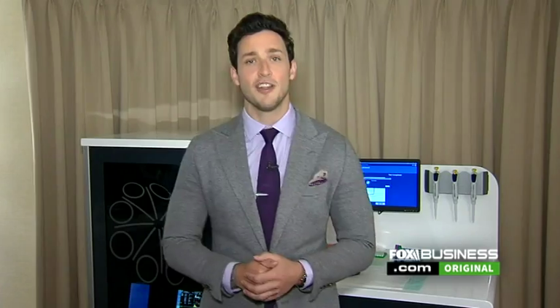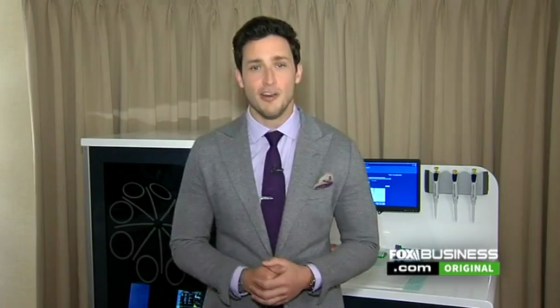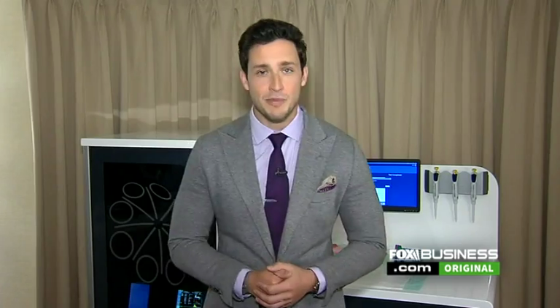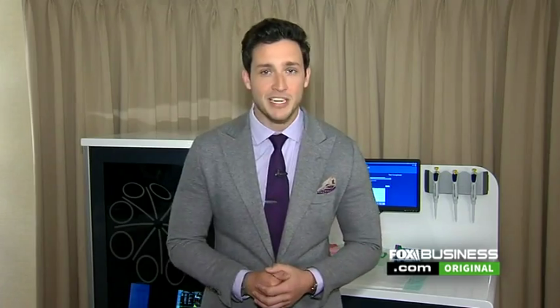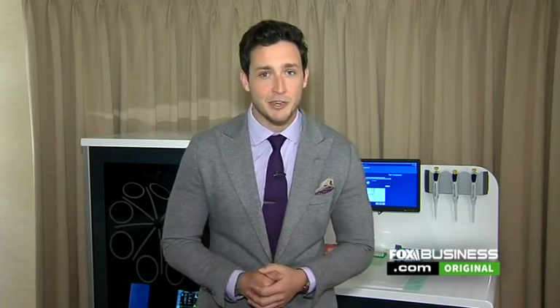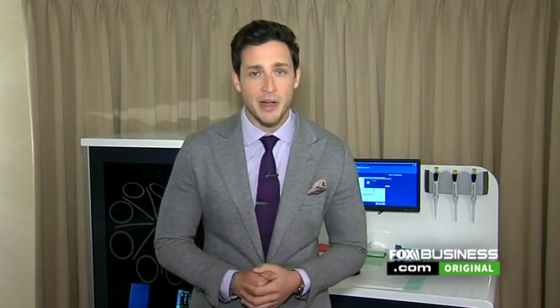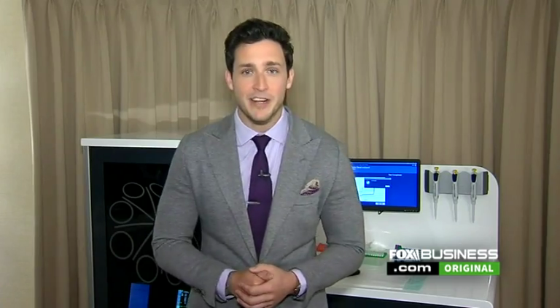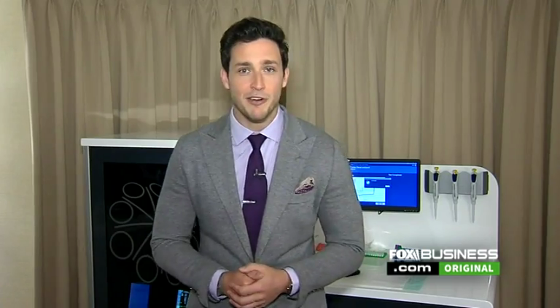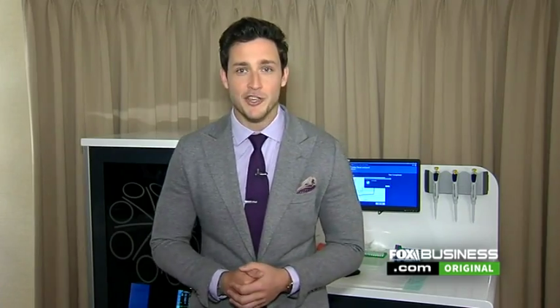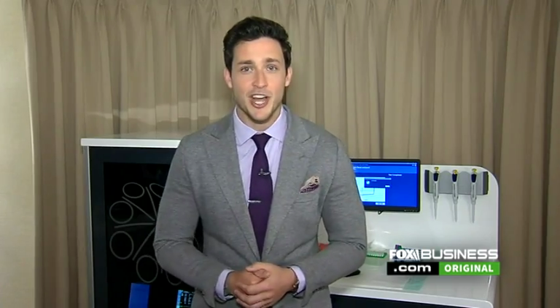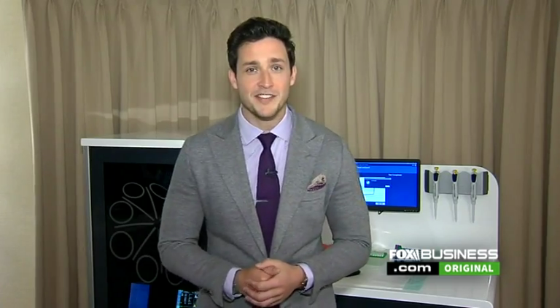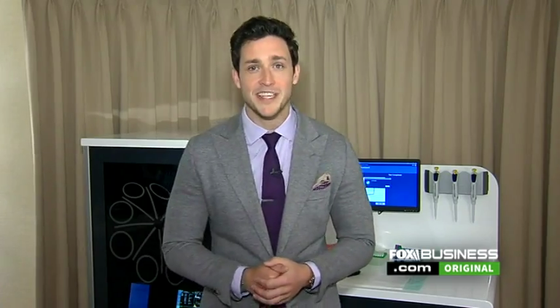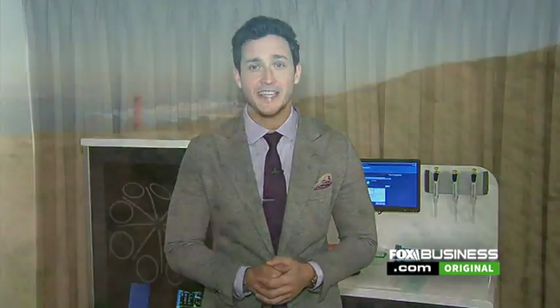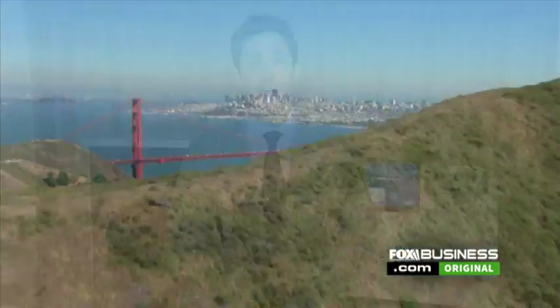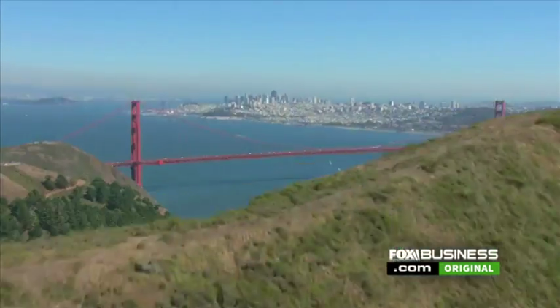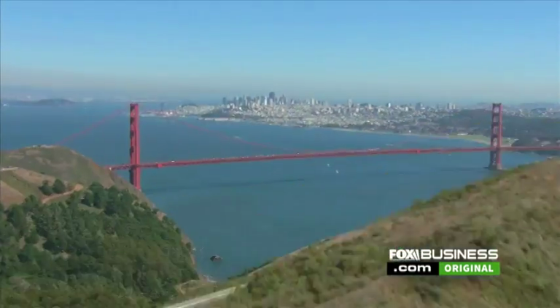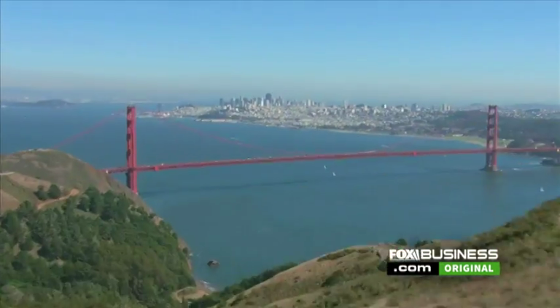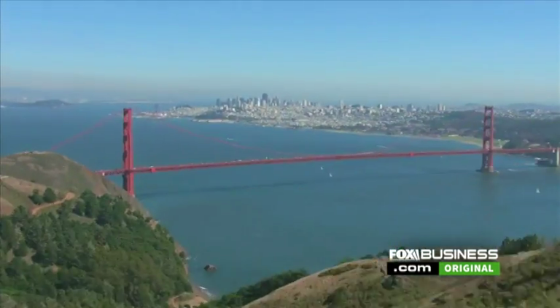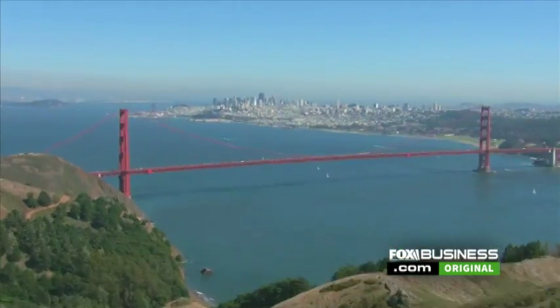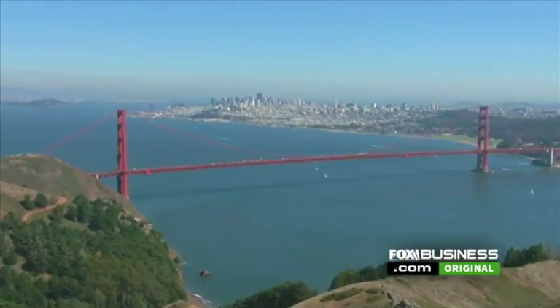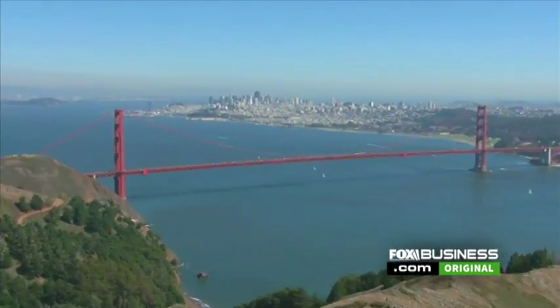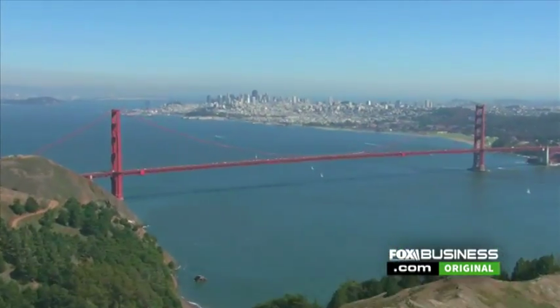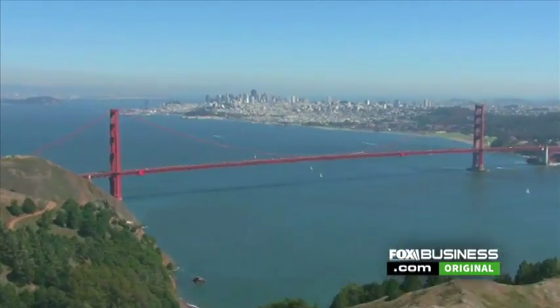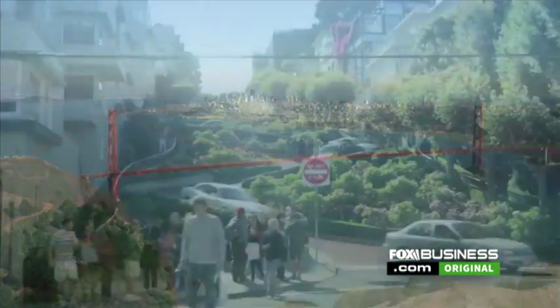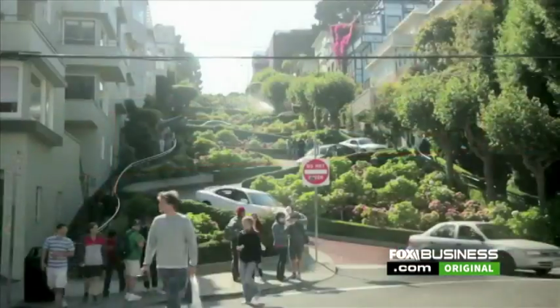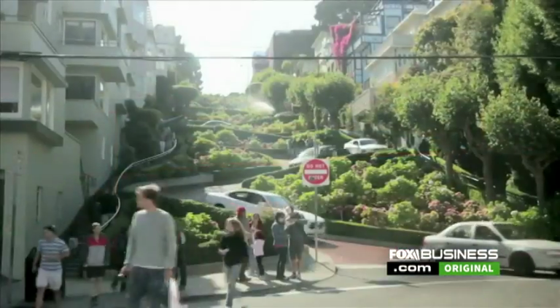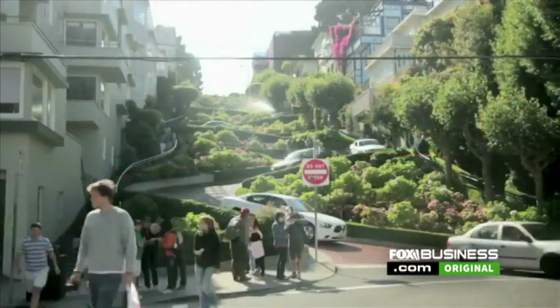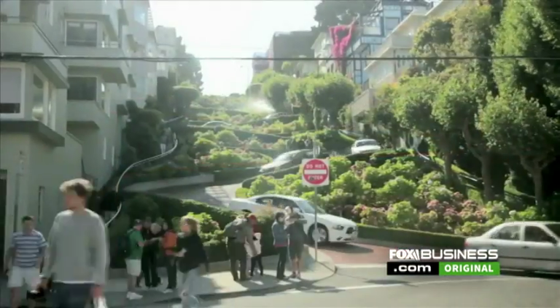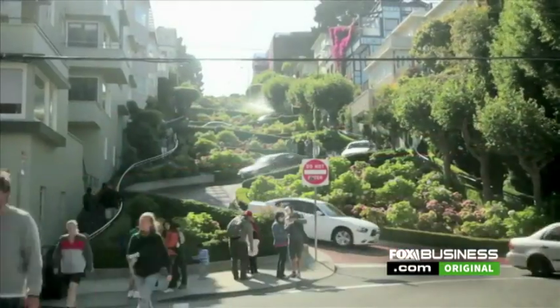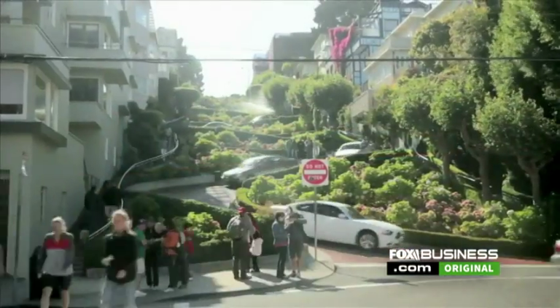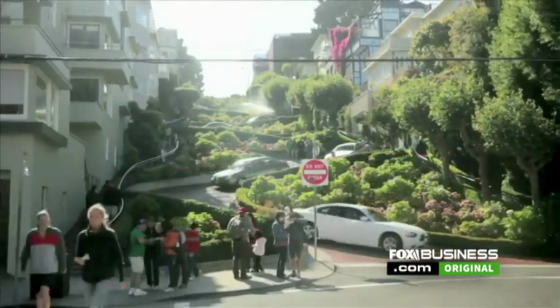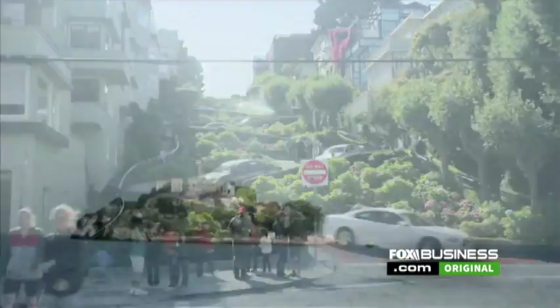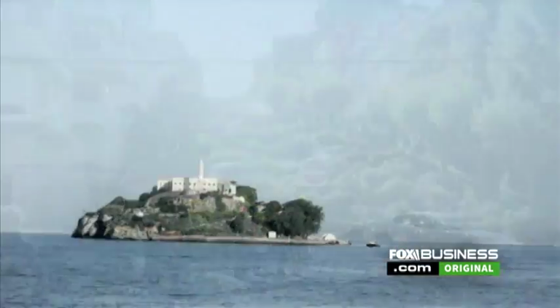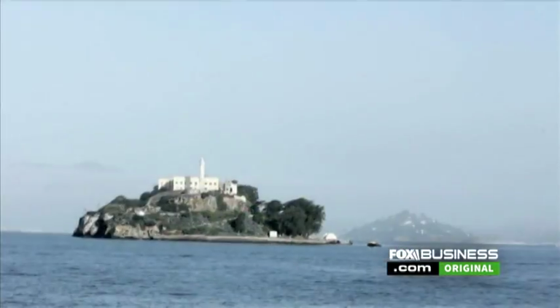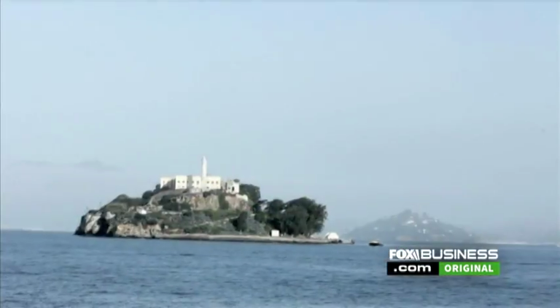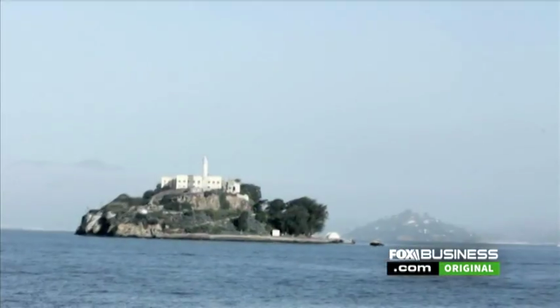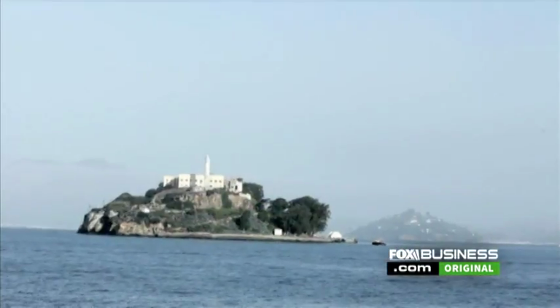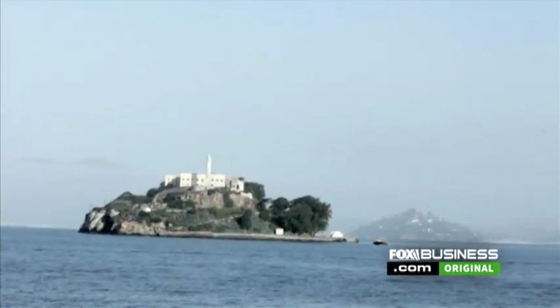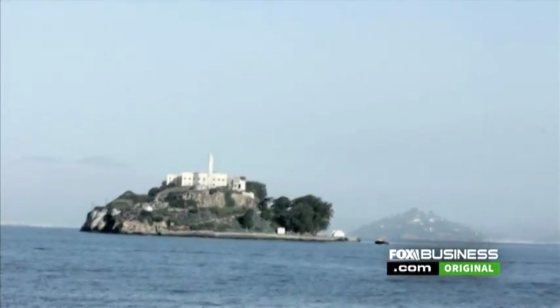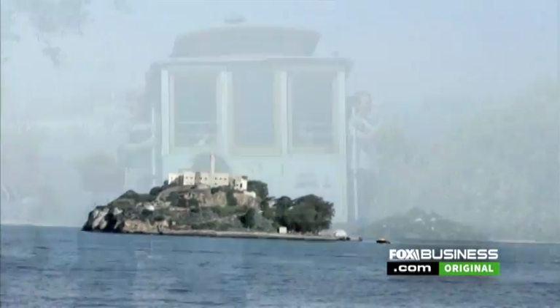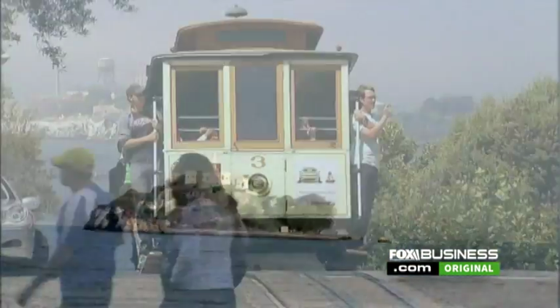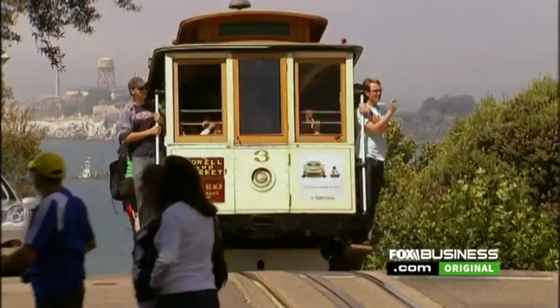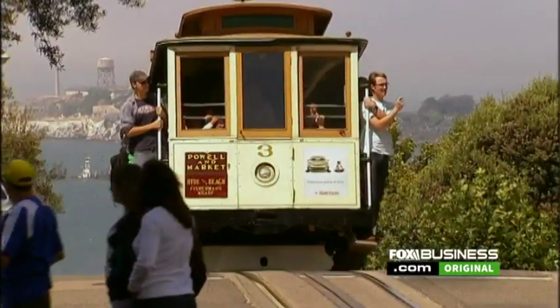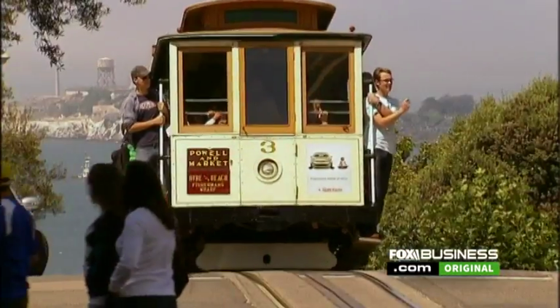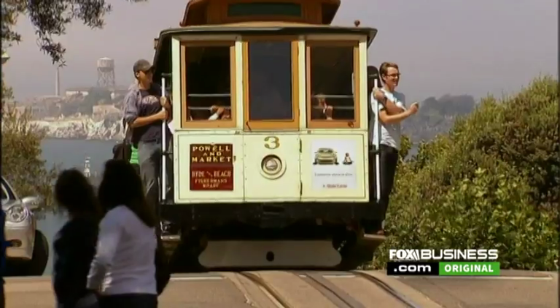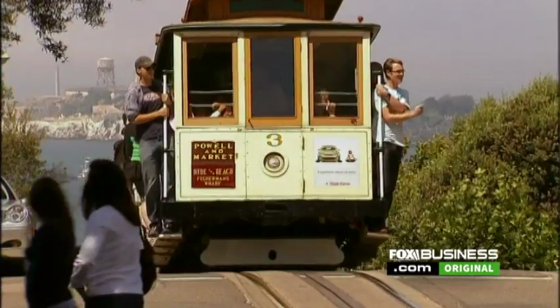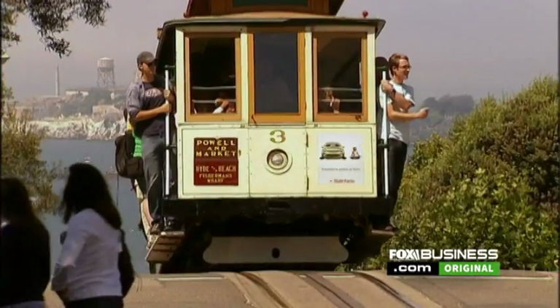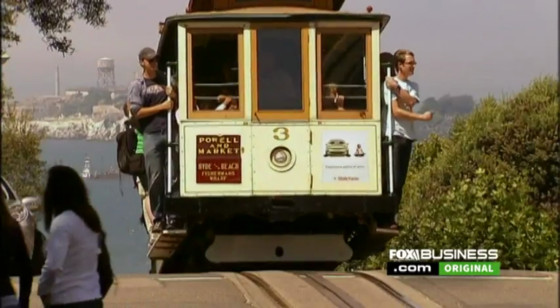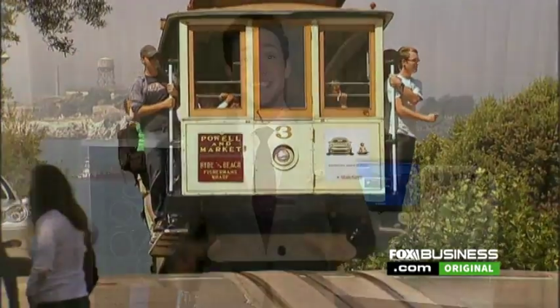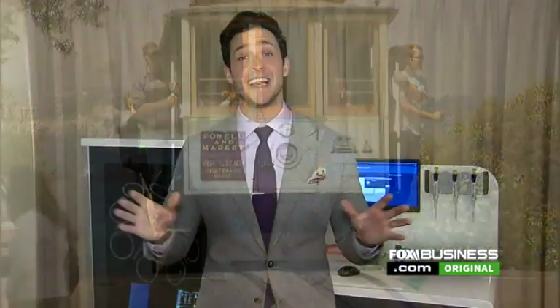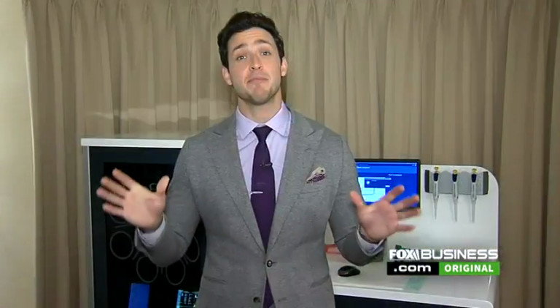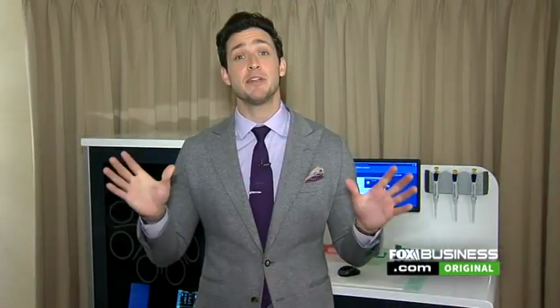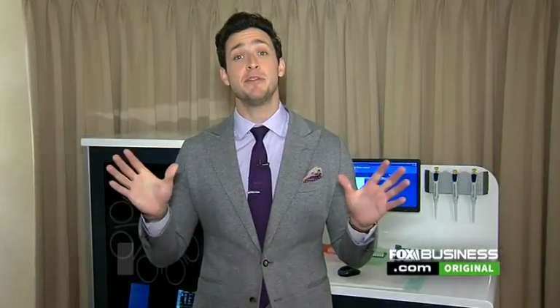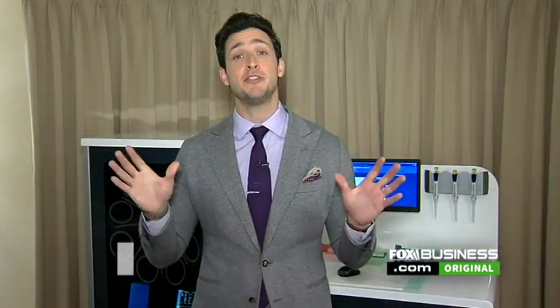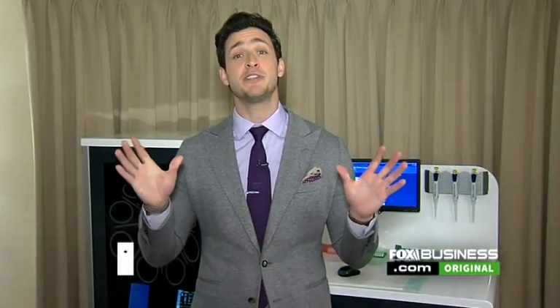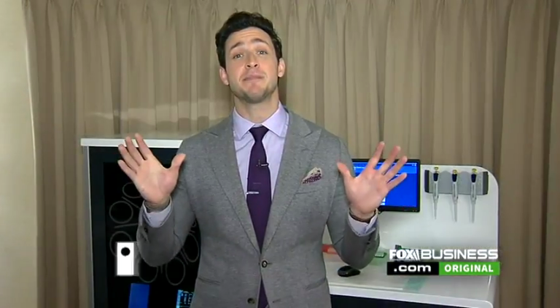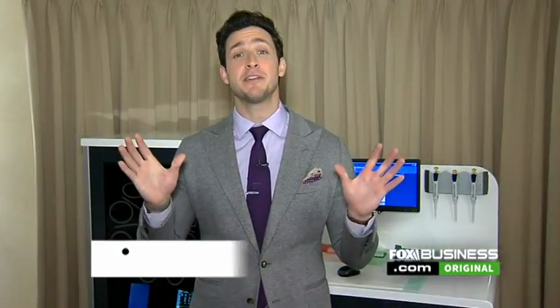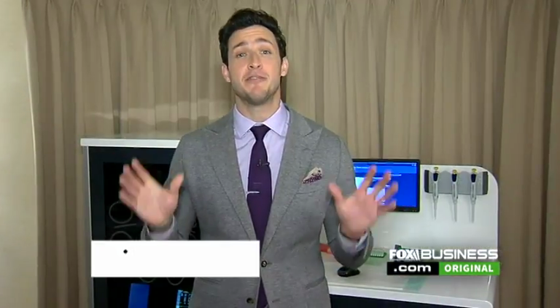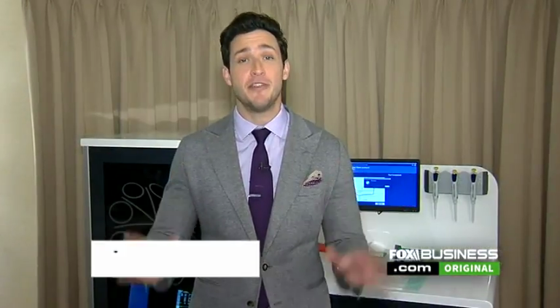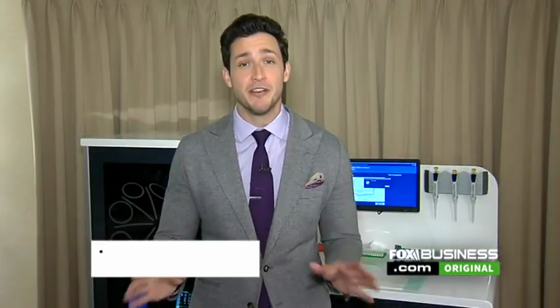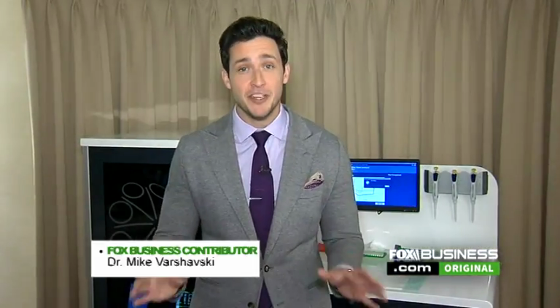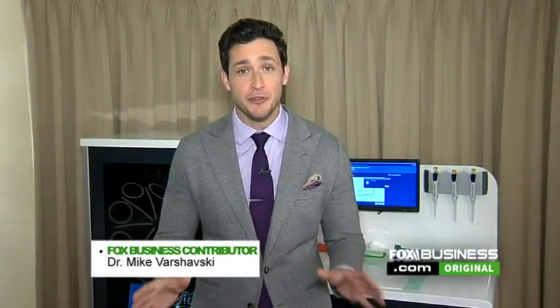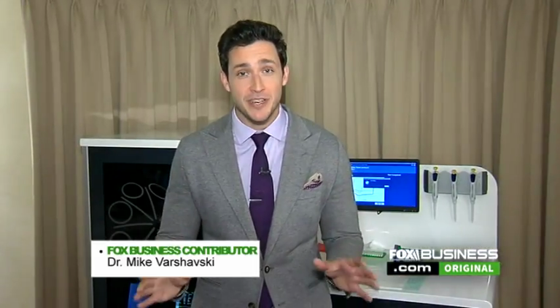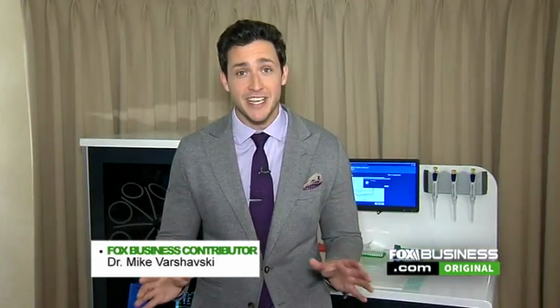Hello, I'm Dr. Mike Varshawski coming to you from San Francisco at the J.P. Morgan Healthcare Conference. Today I'm going to be doing something very unique.